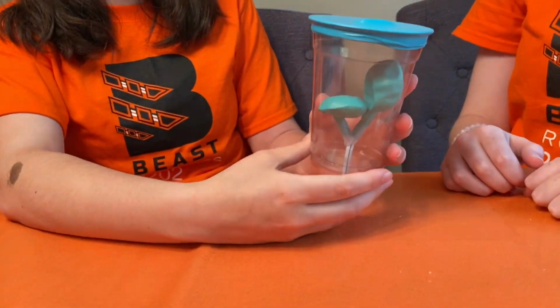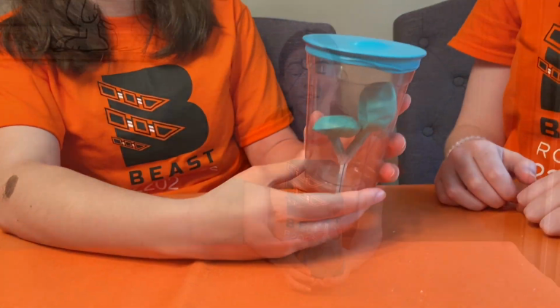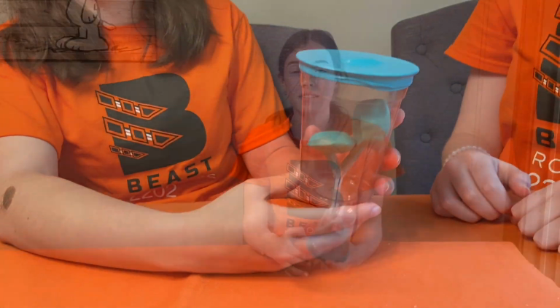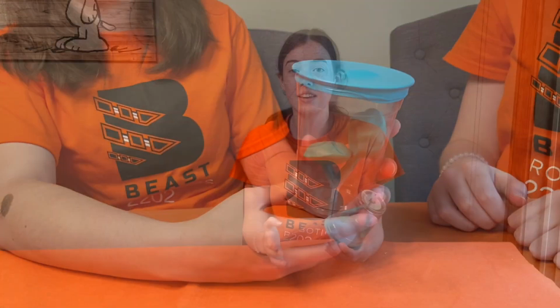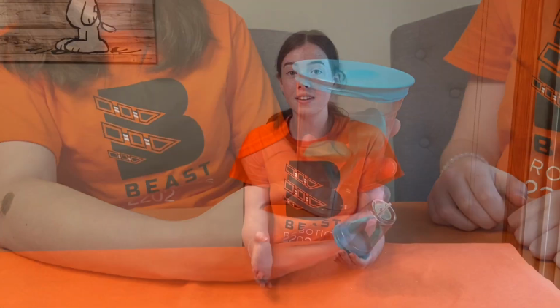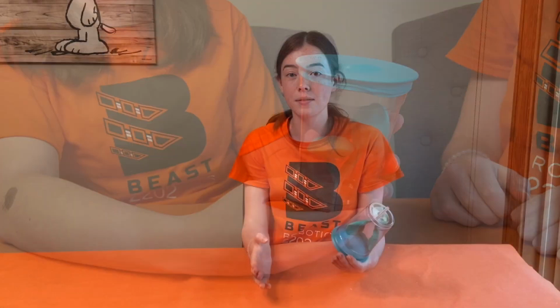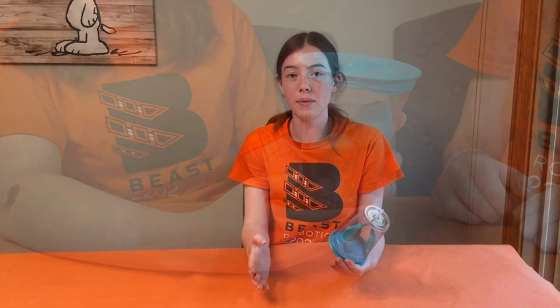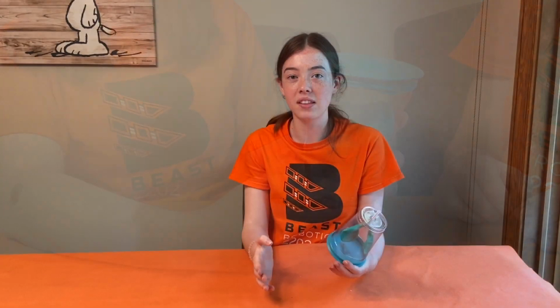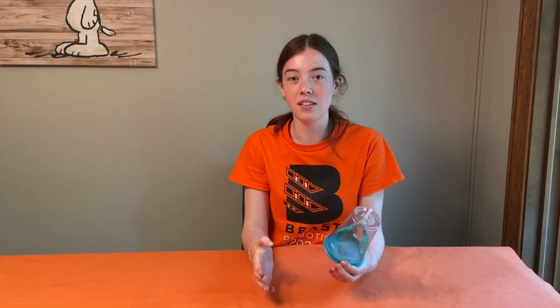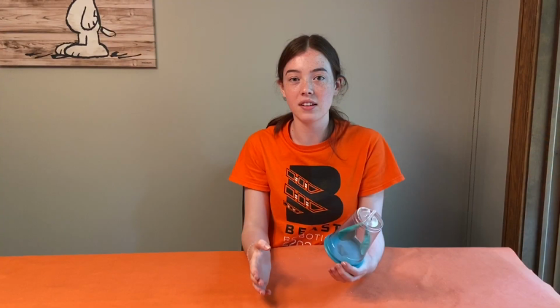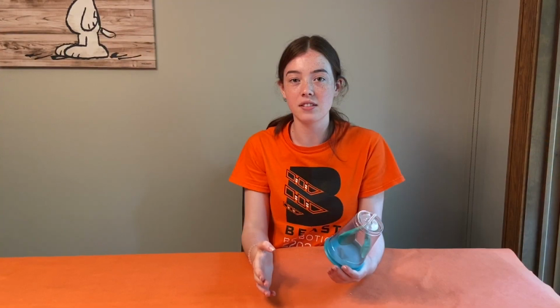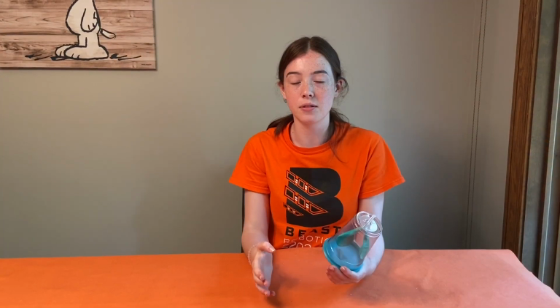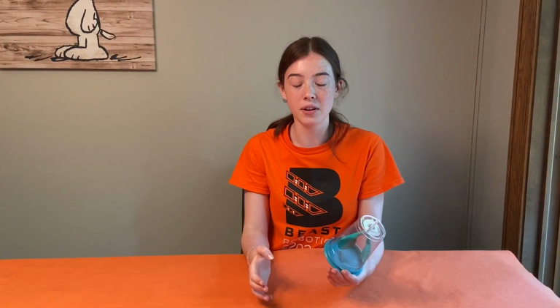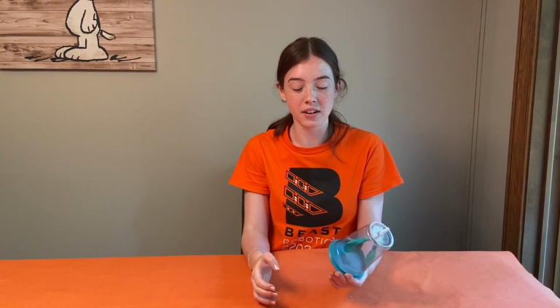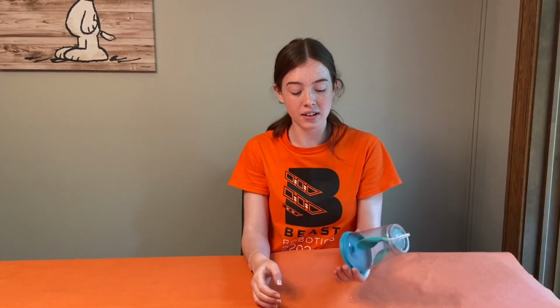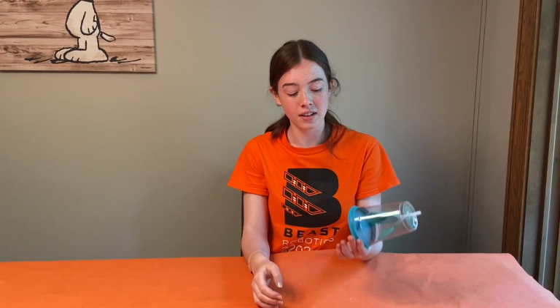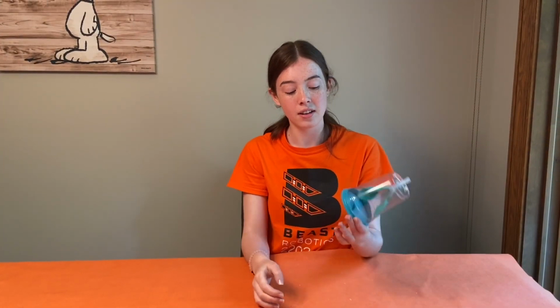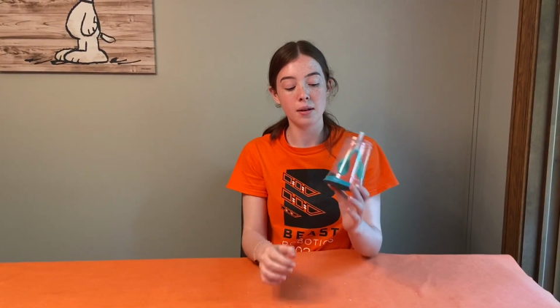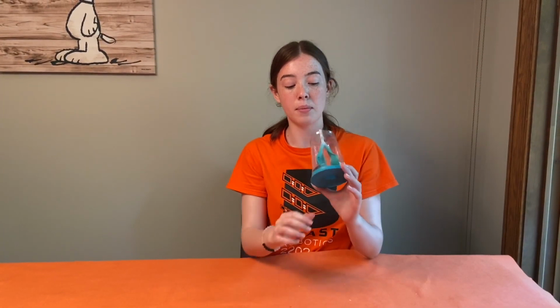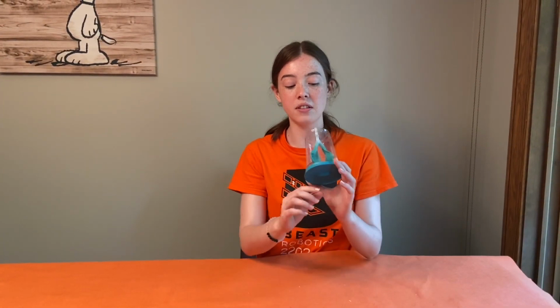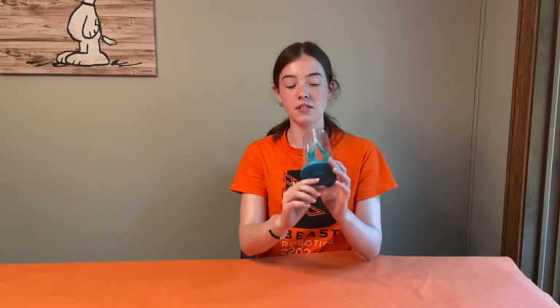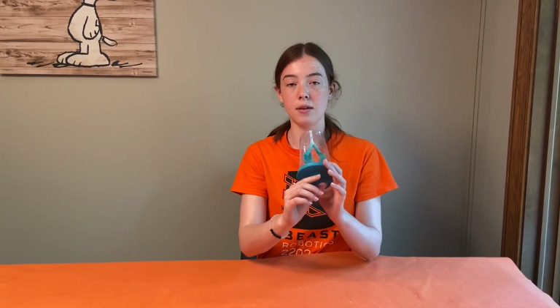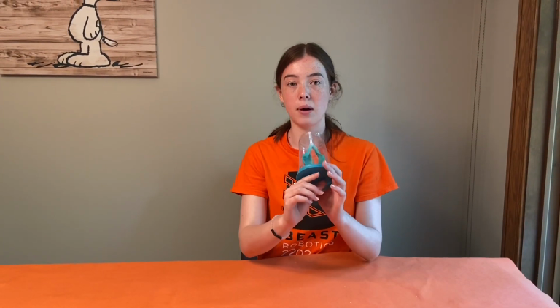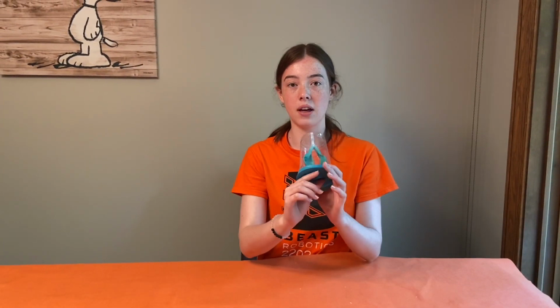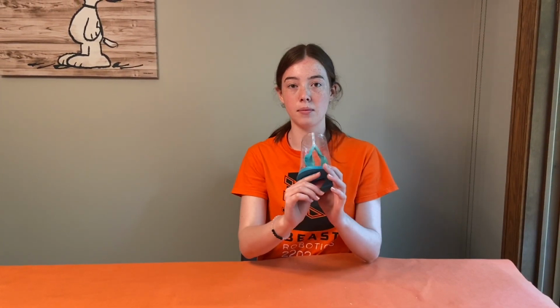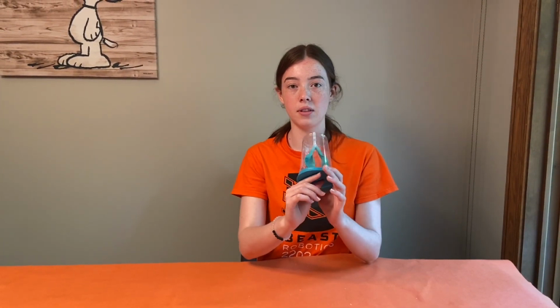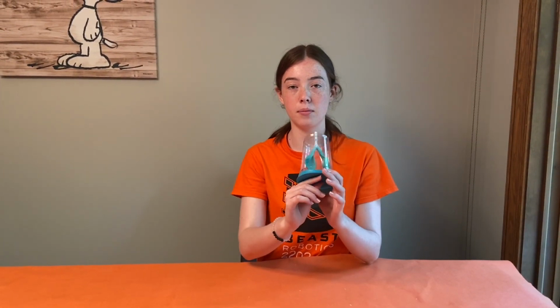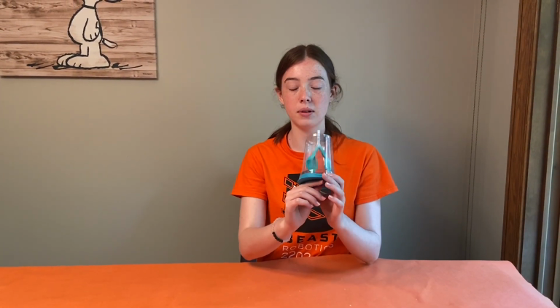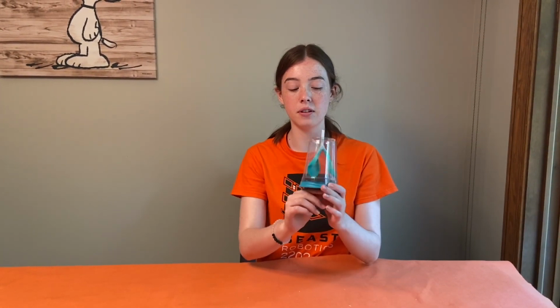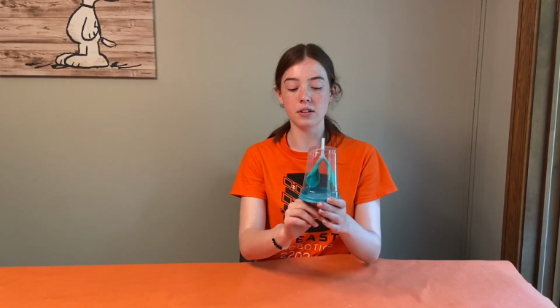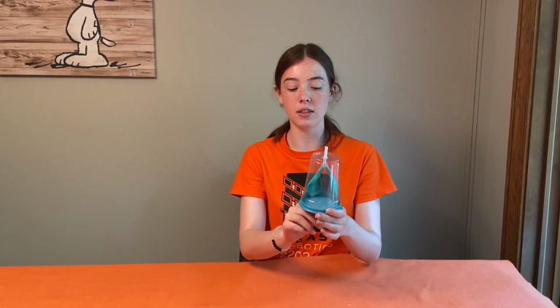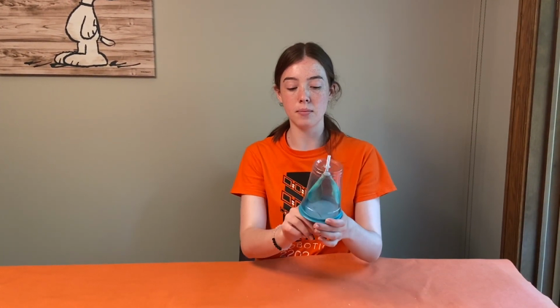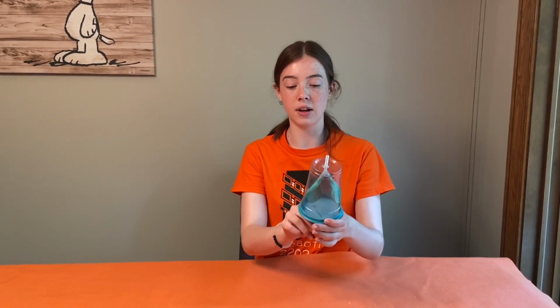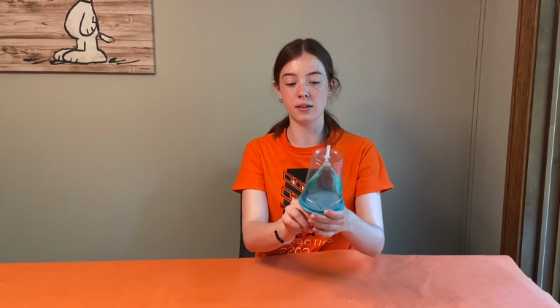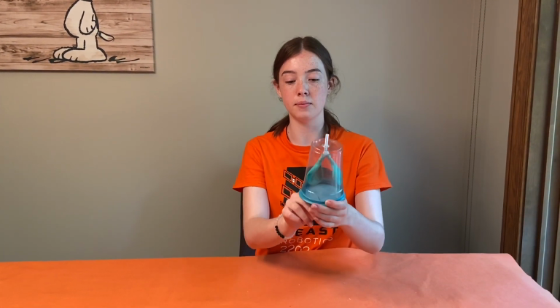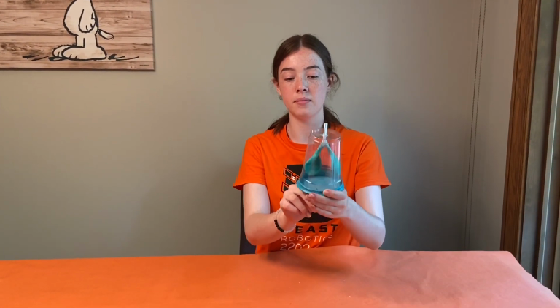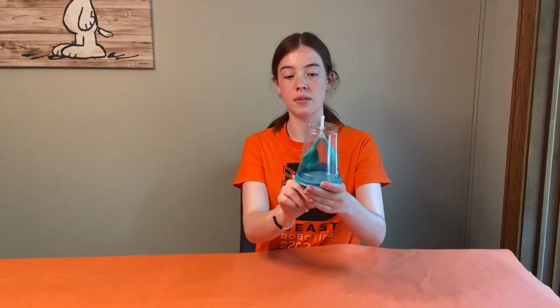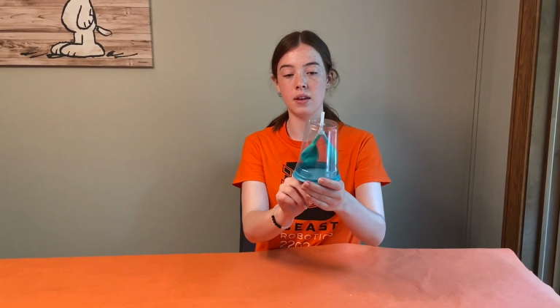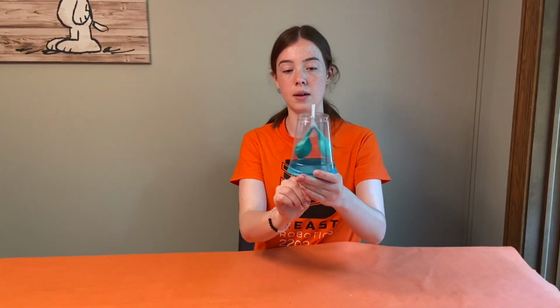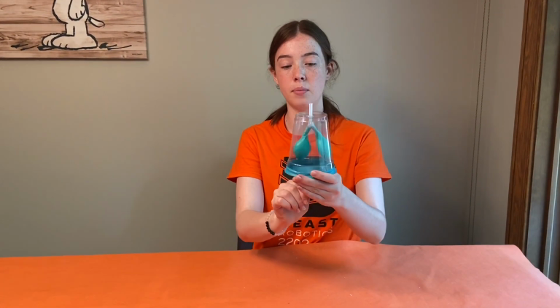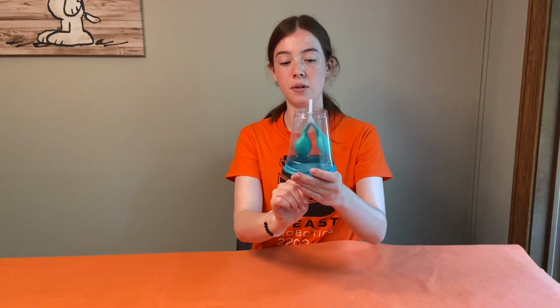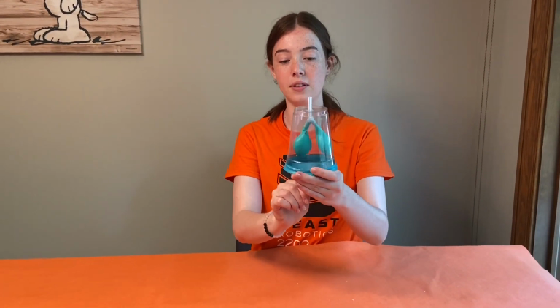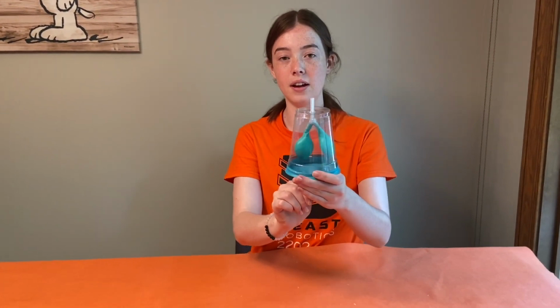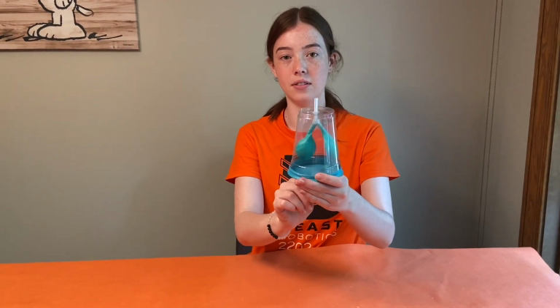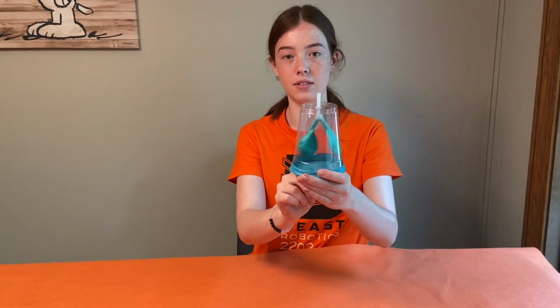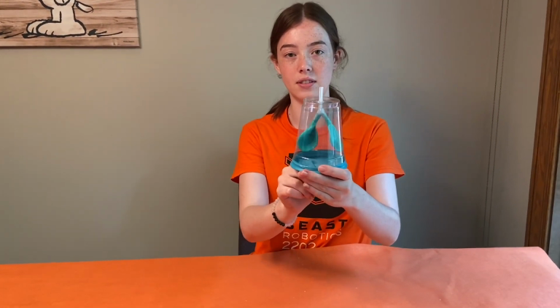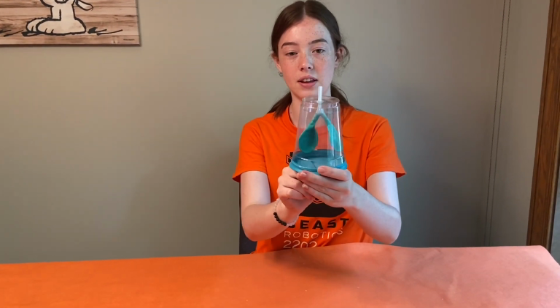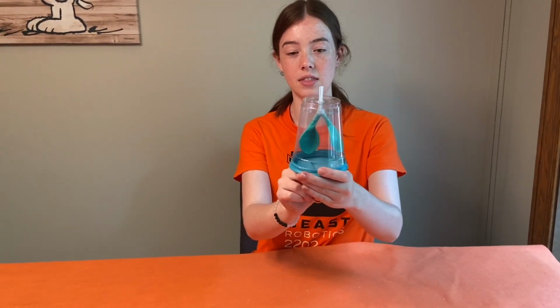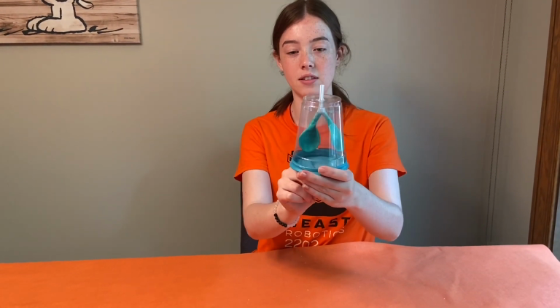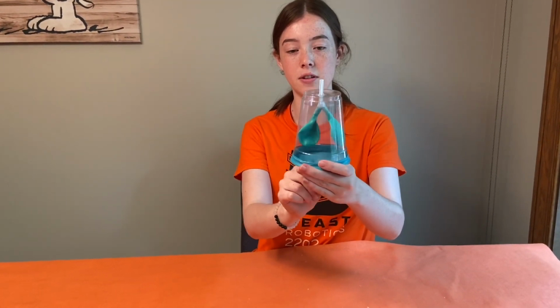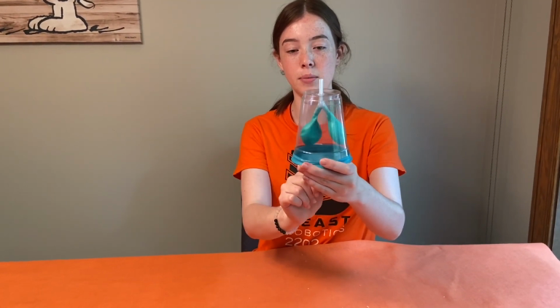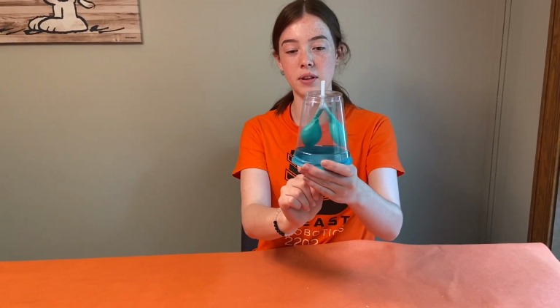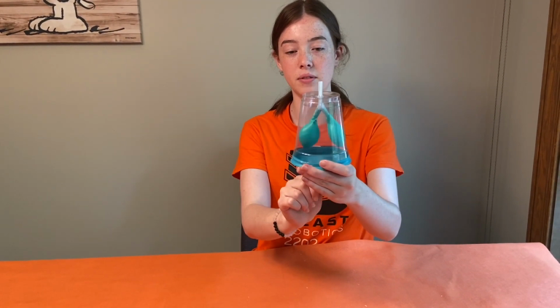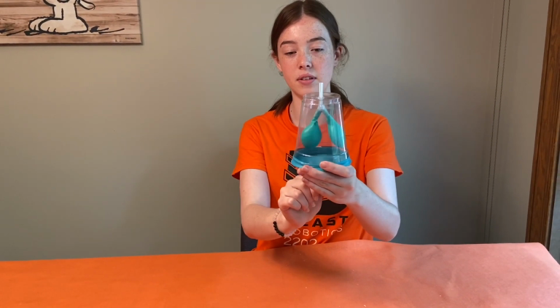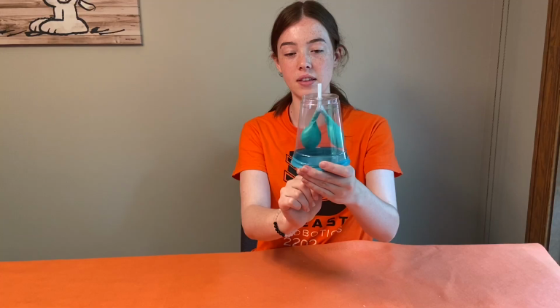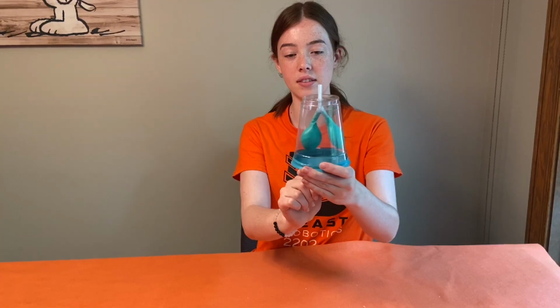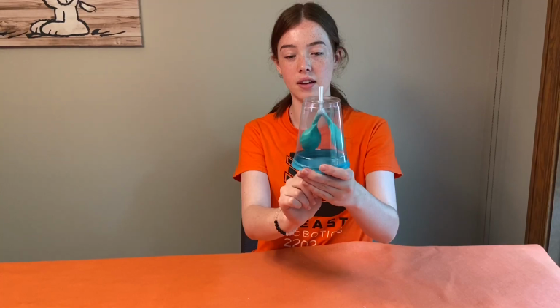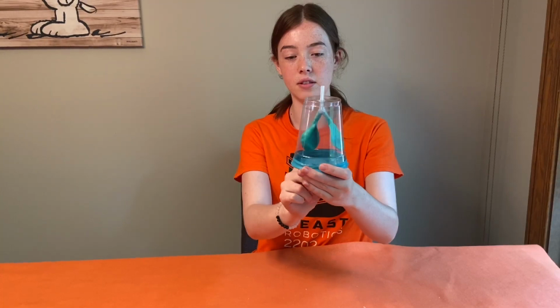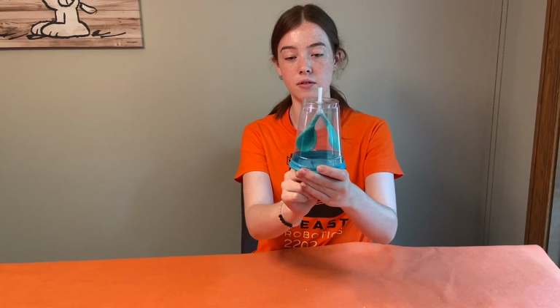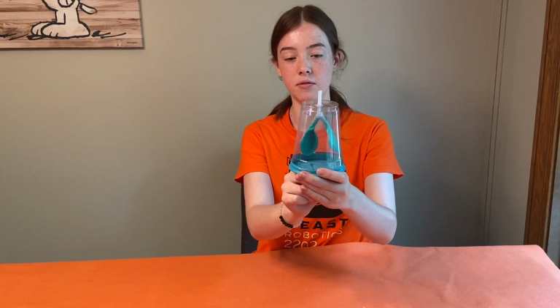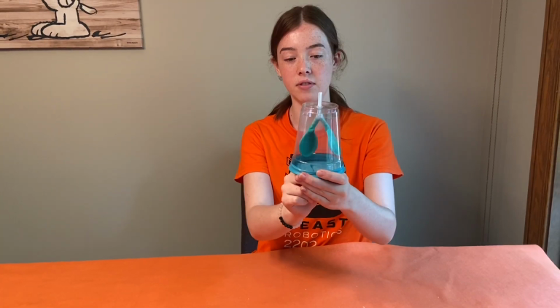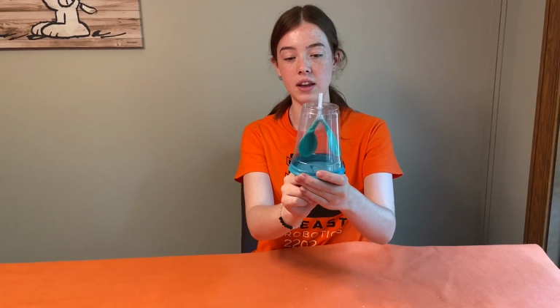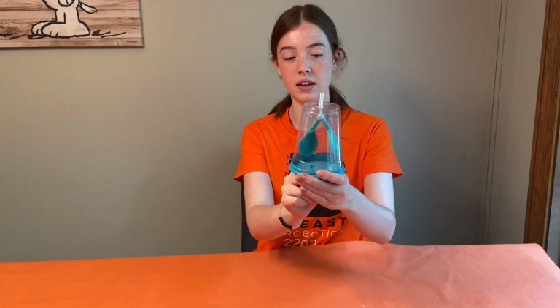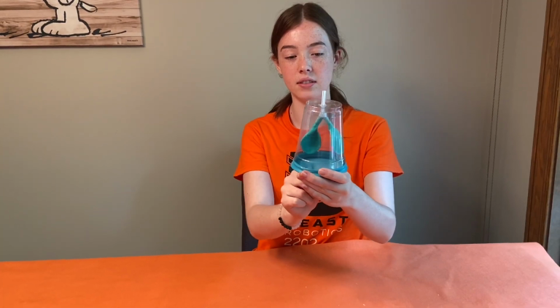To get your model lungs to work, pinch the bottom of the balloon on the bottom and pull down to get the two balloons inside to inflate.